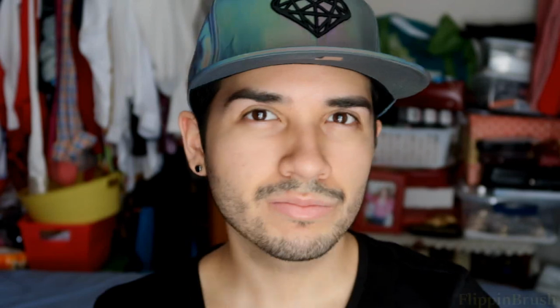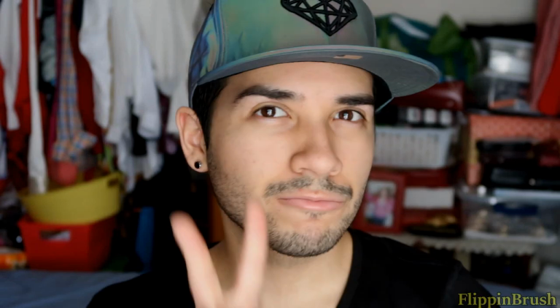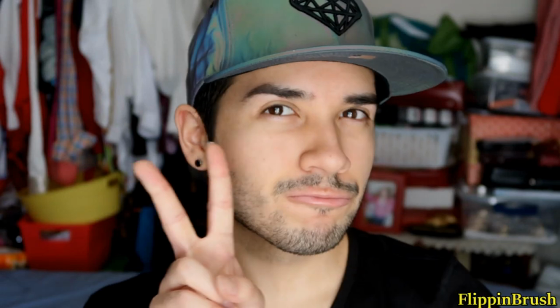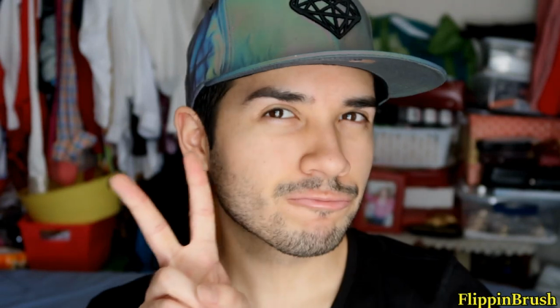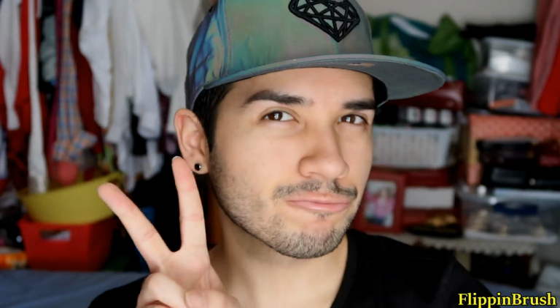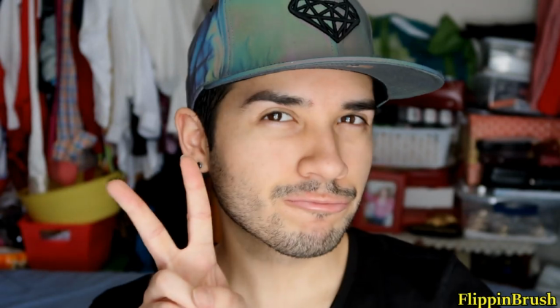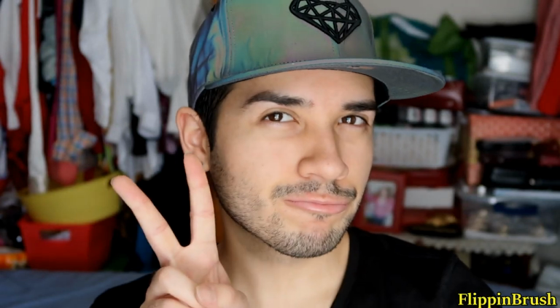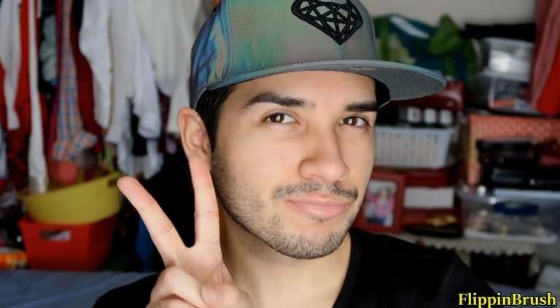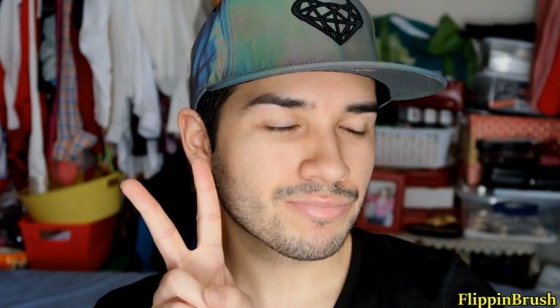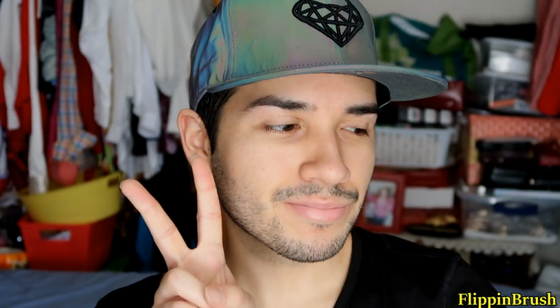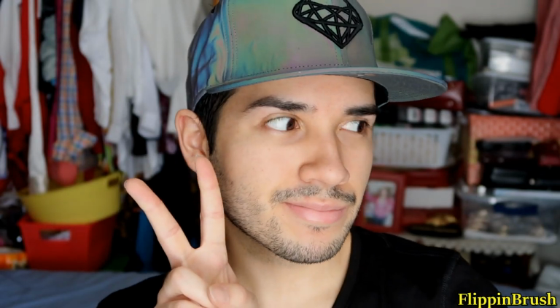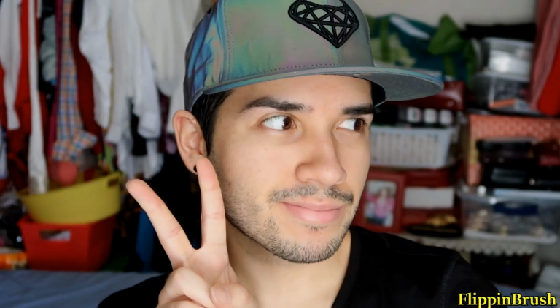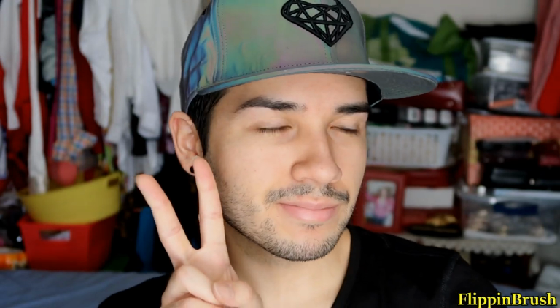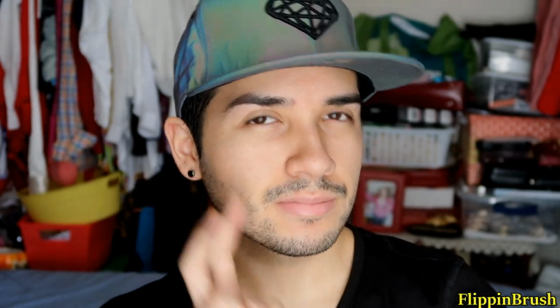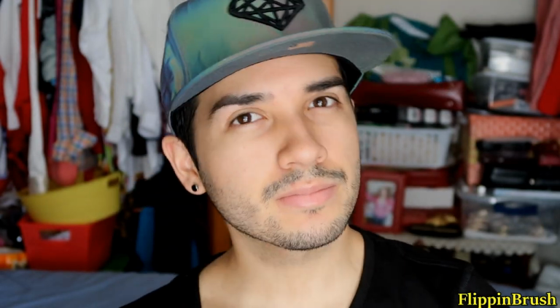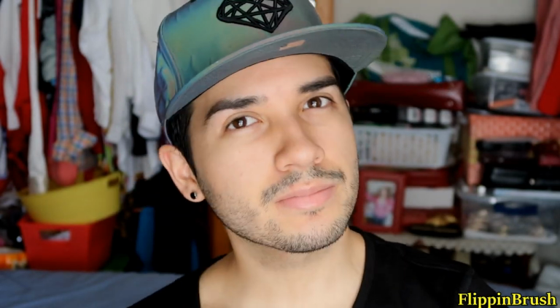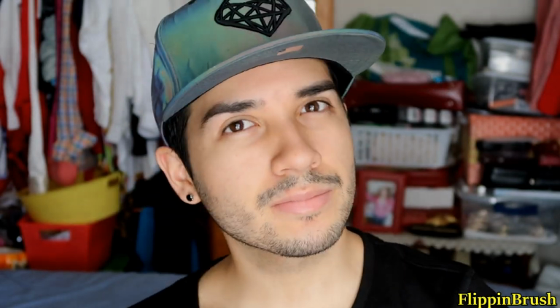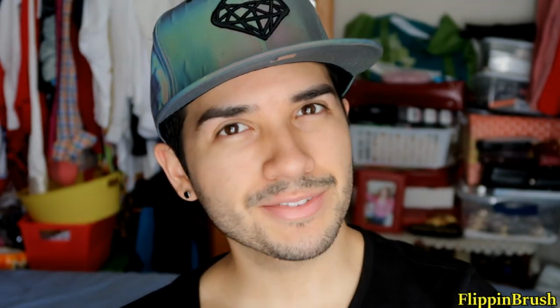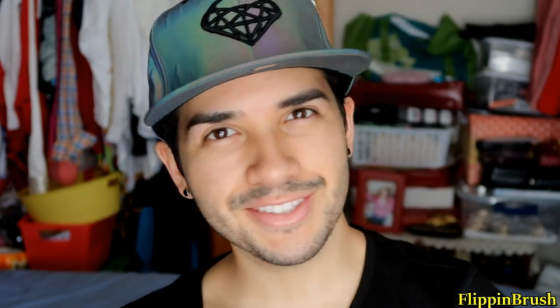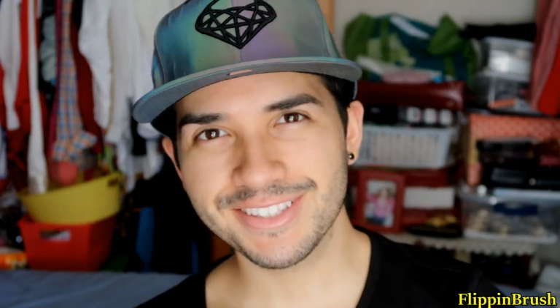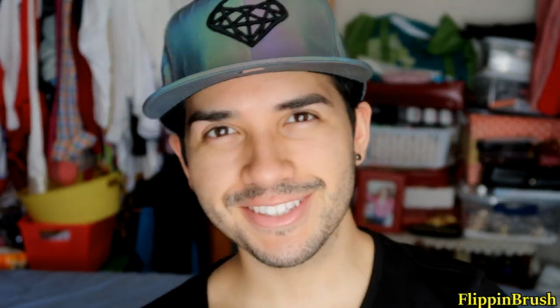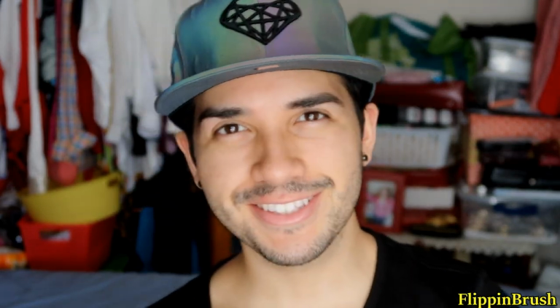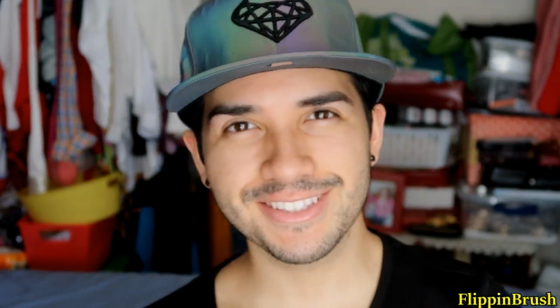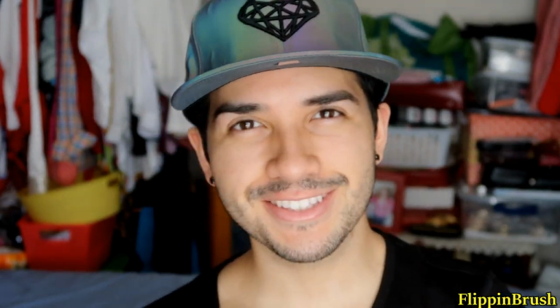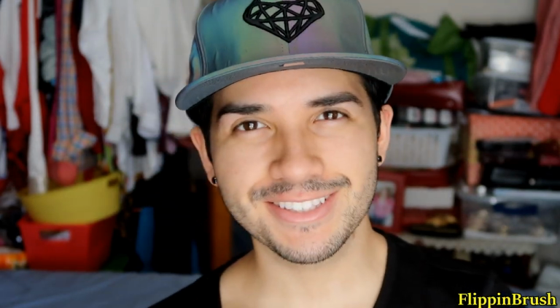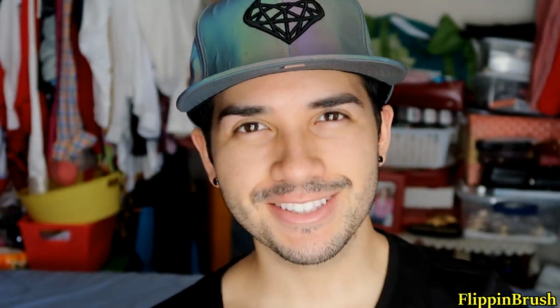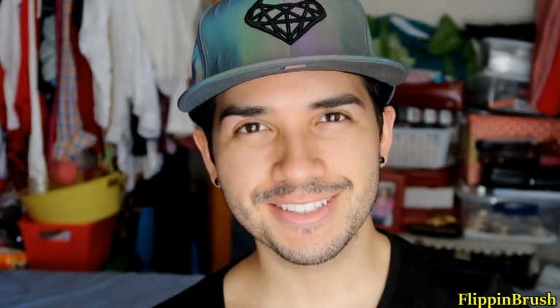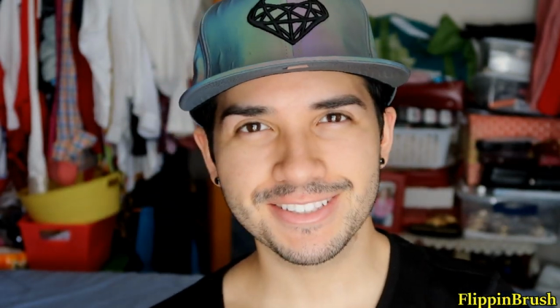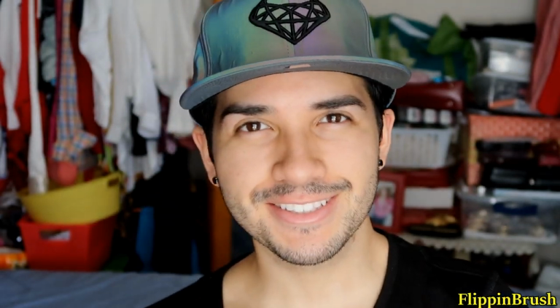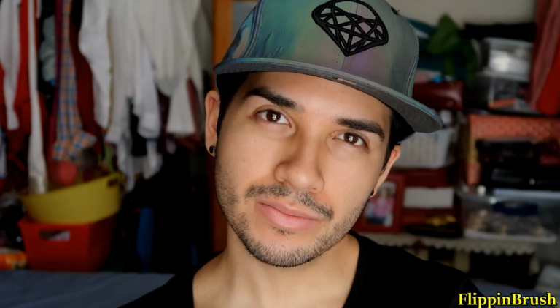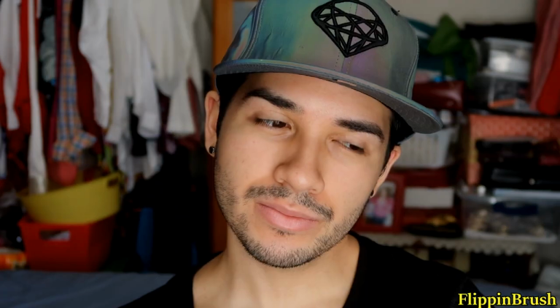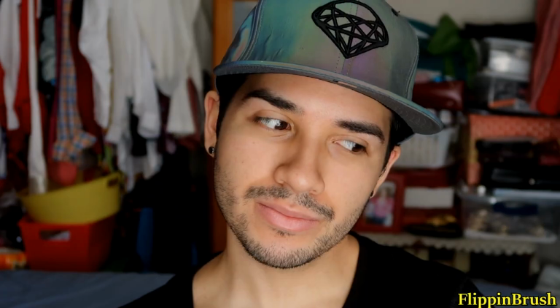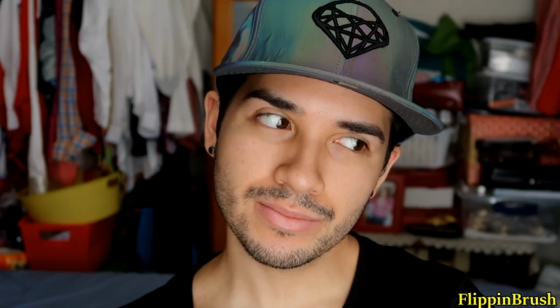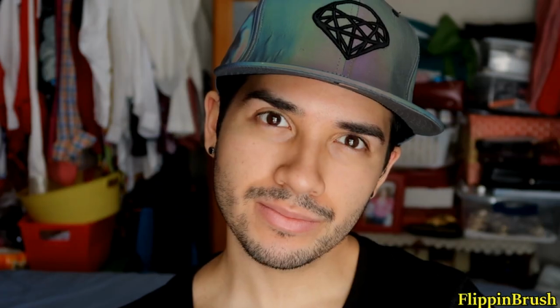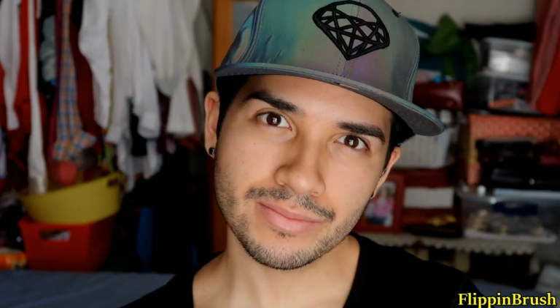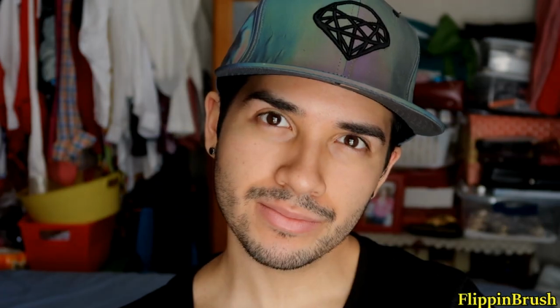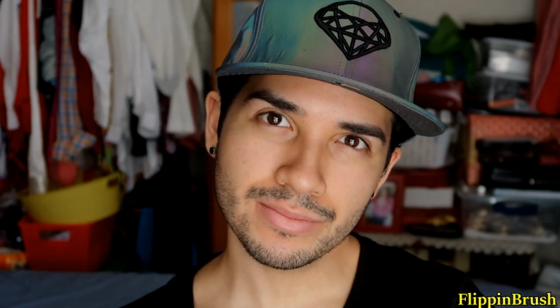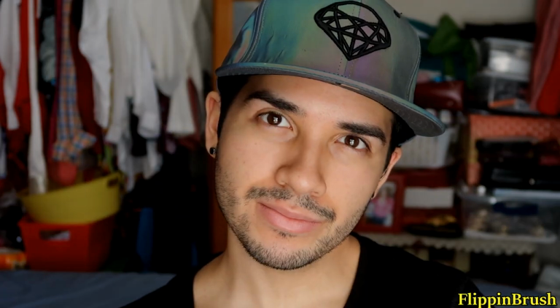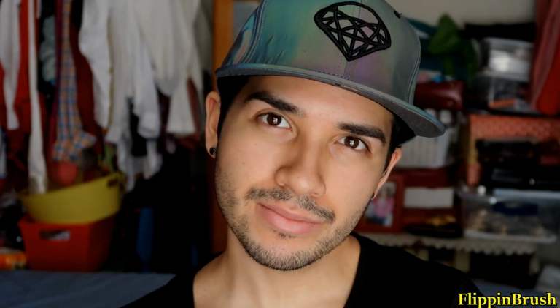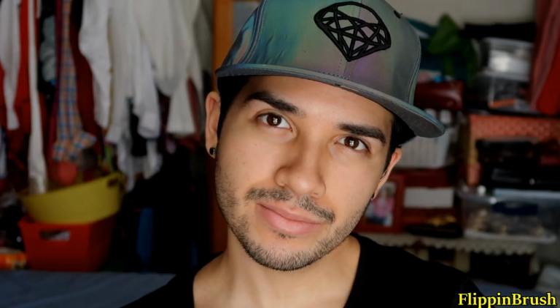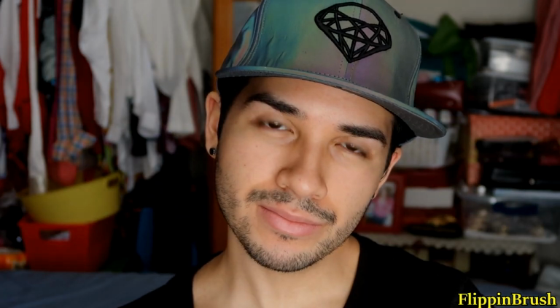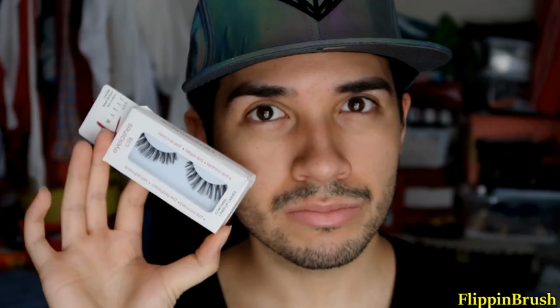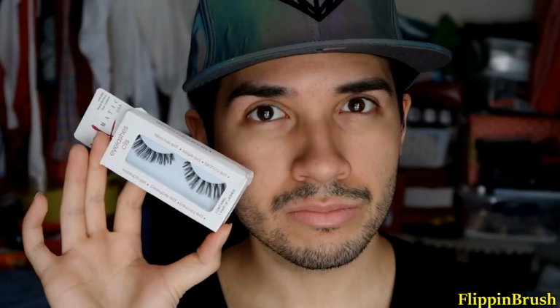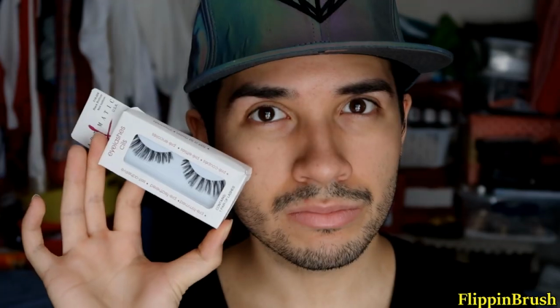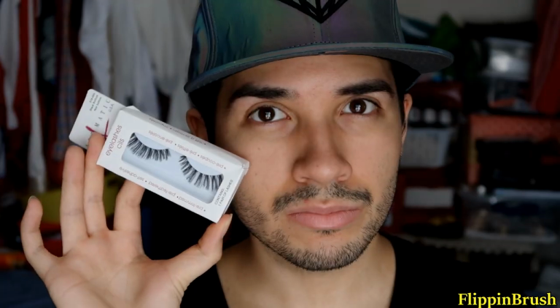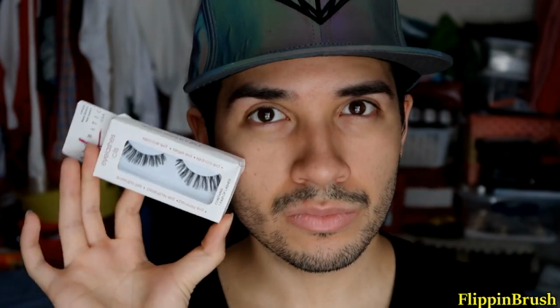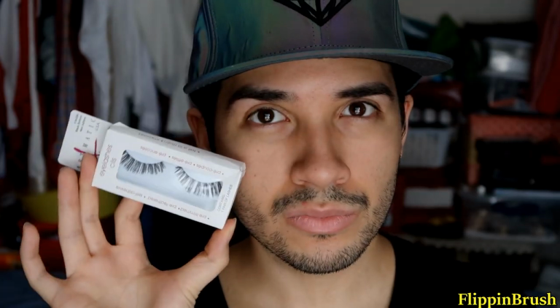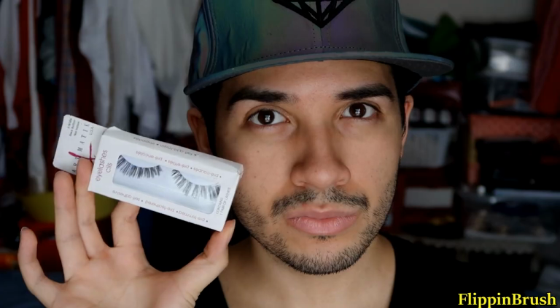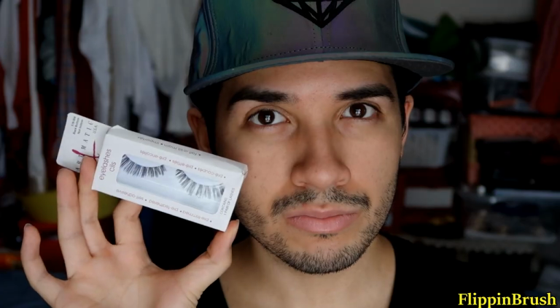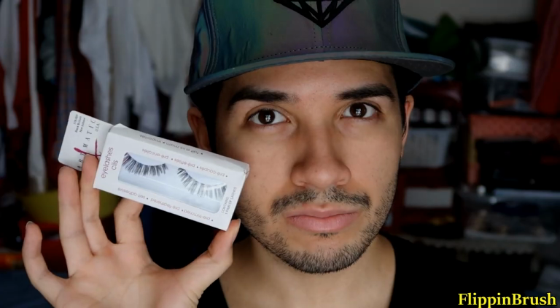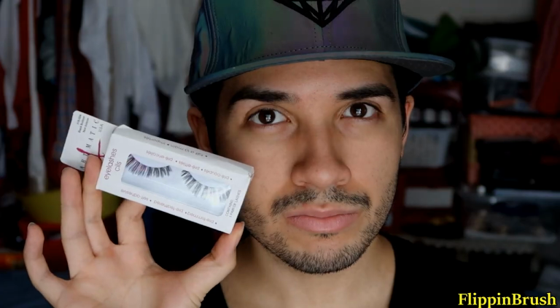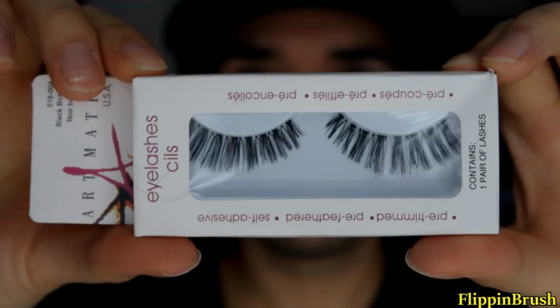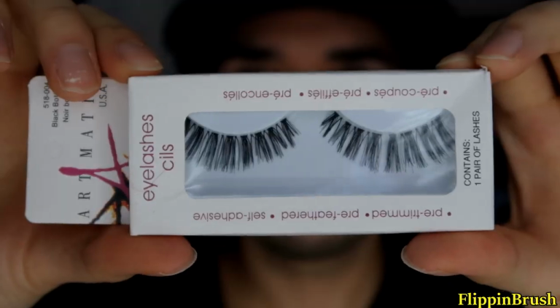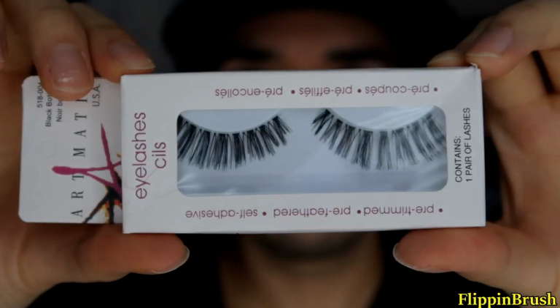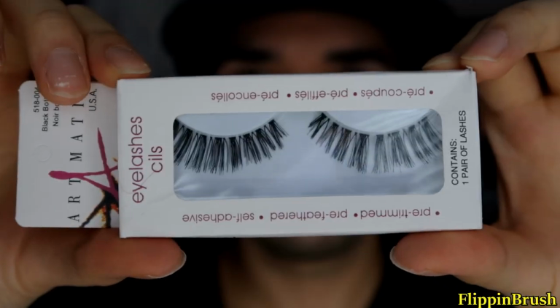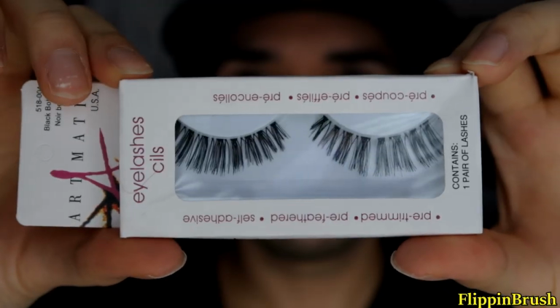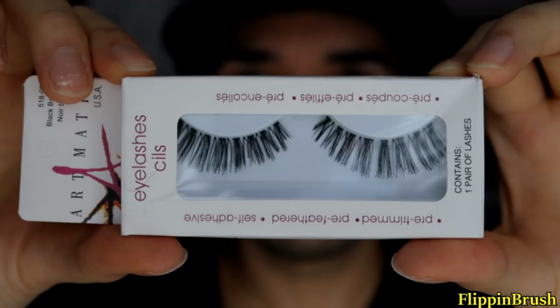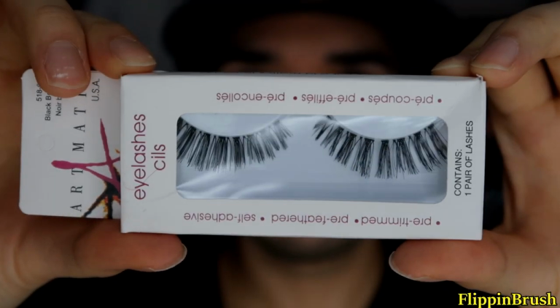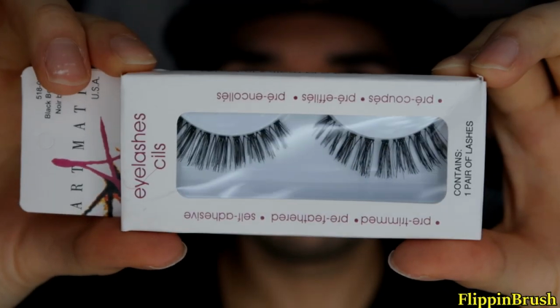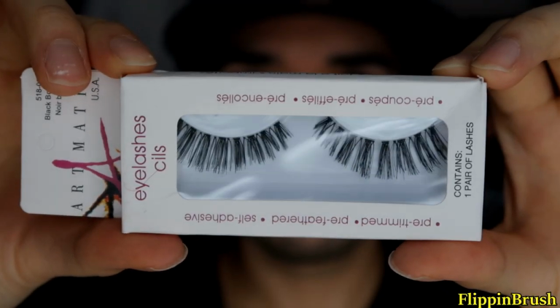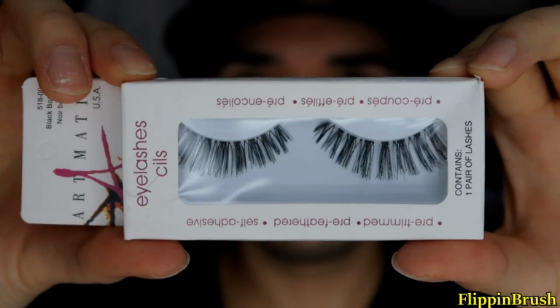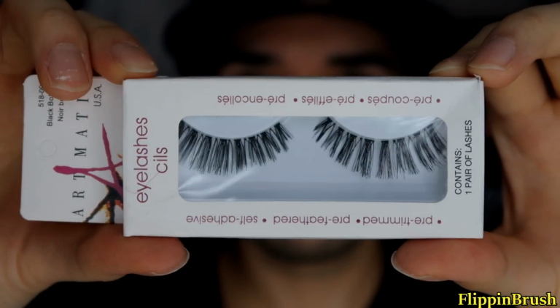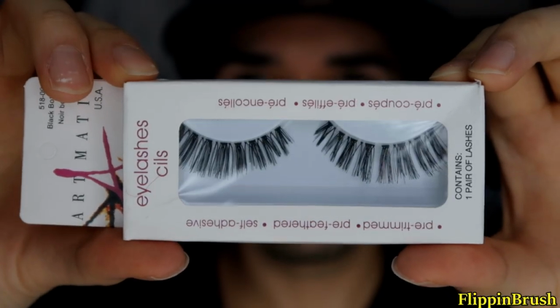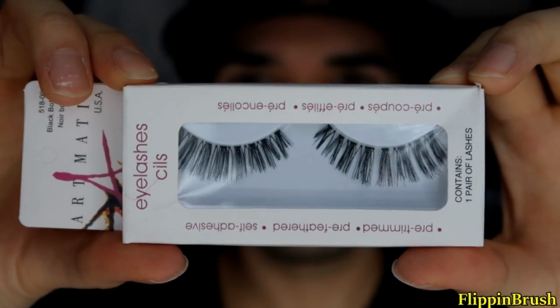Hey guys, so I'm back with another wig review. This is from AliExpress, of course, and this is from the brand Every Beauty.